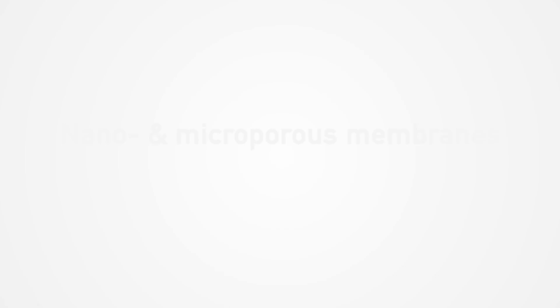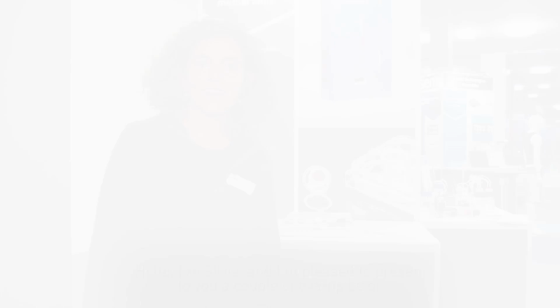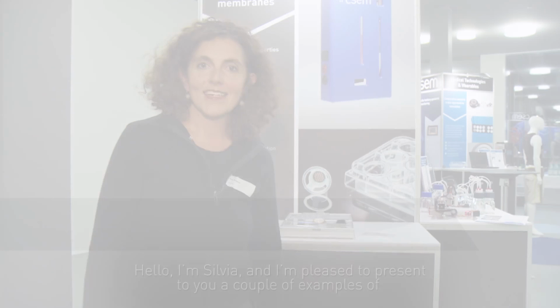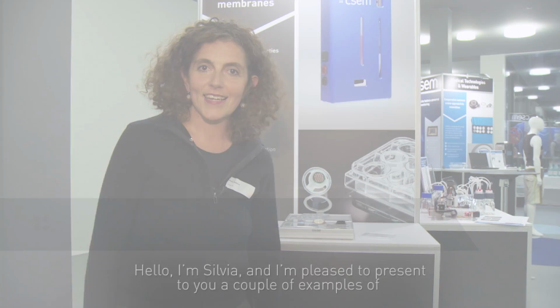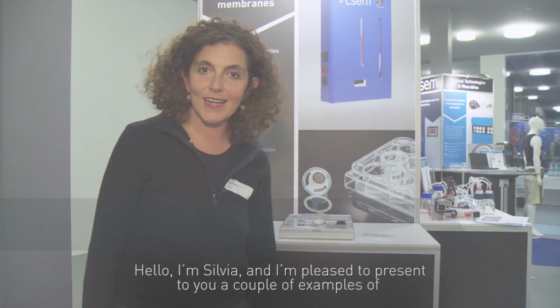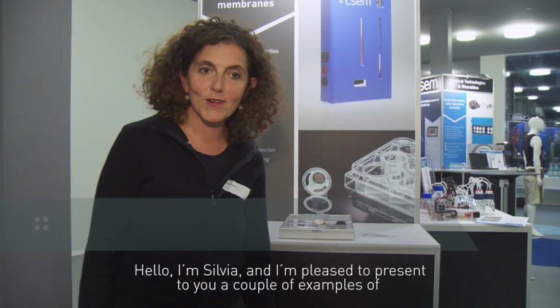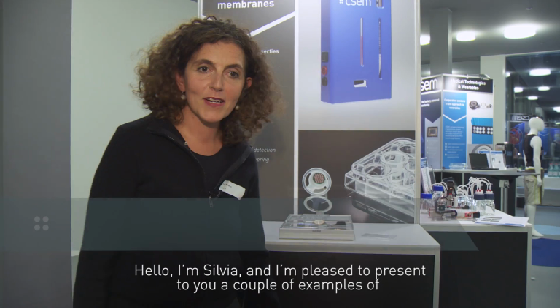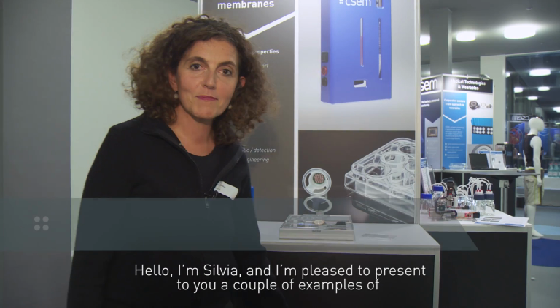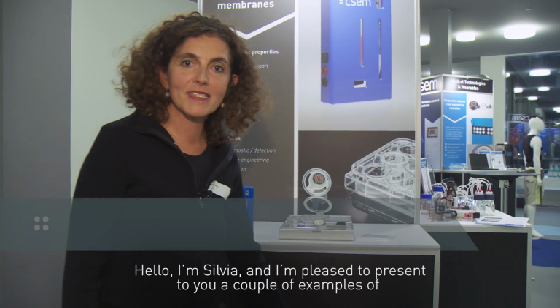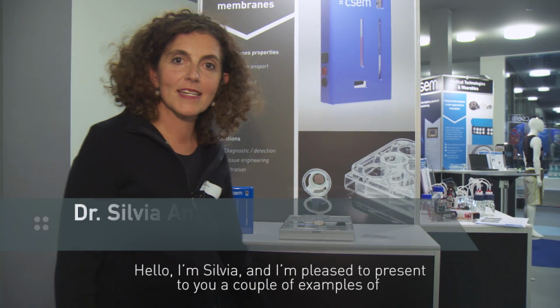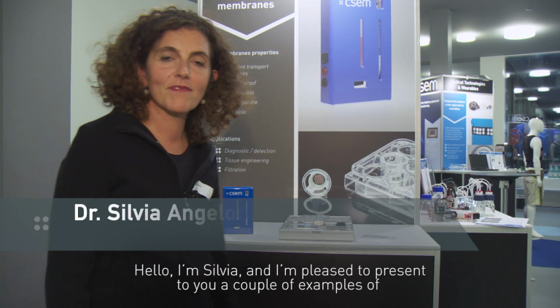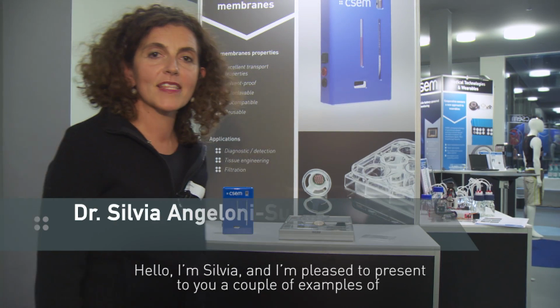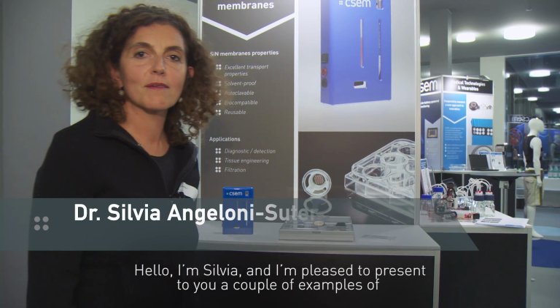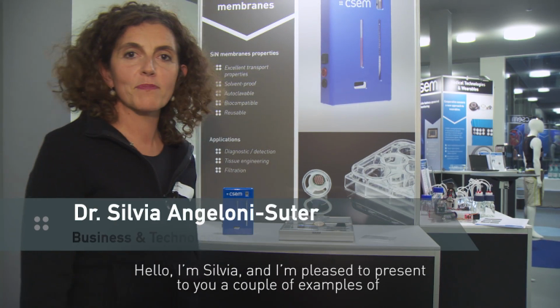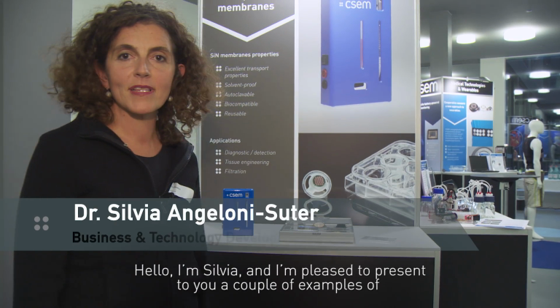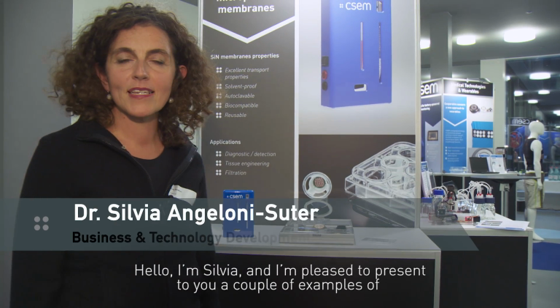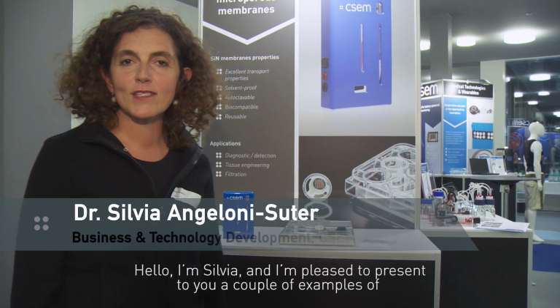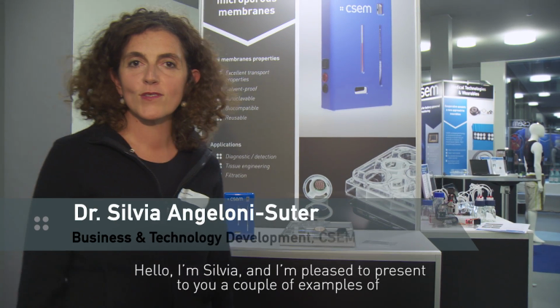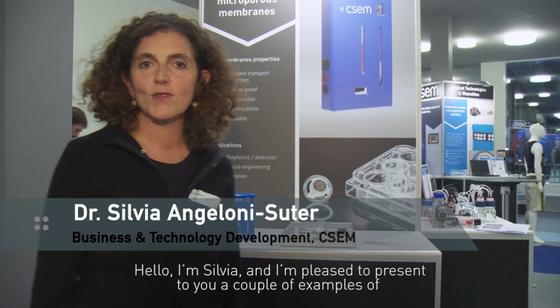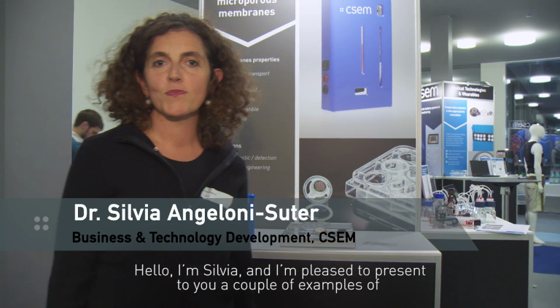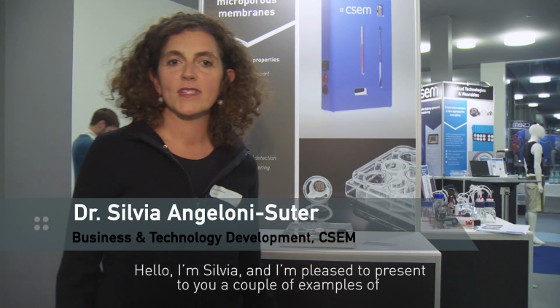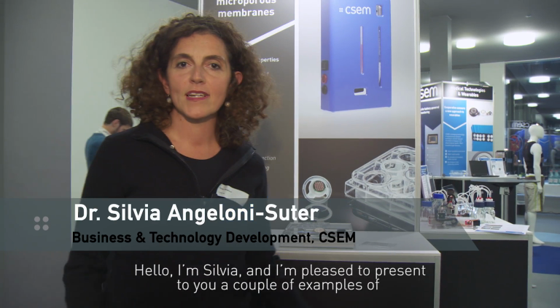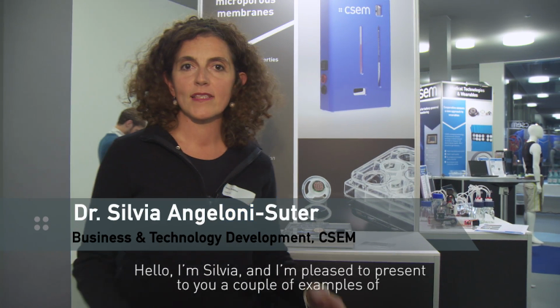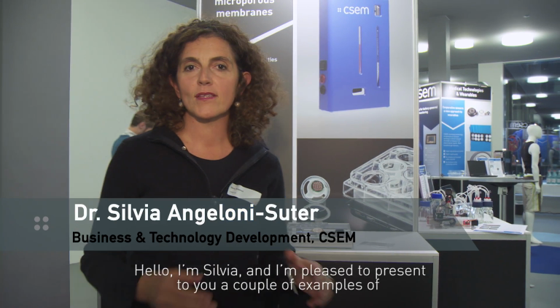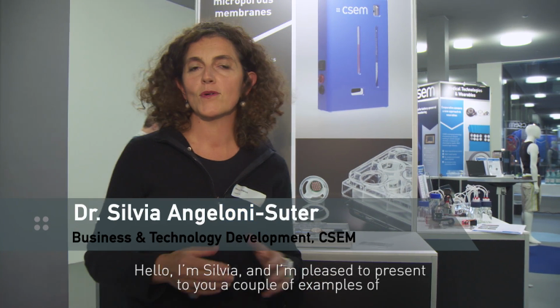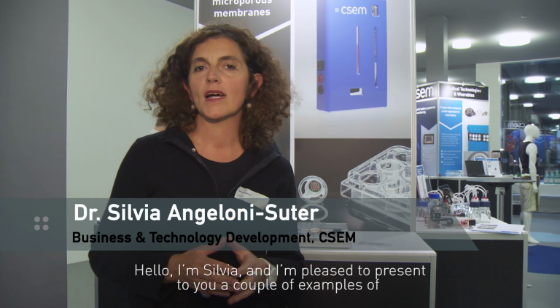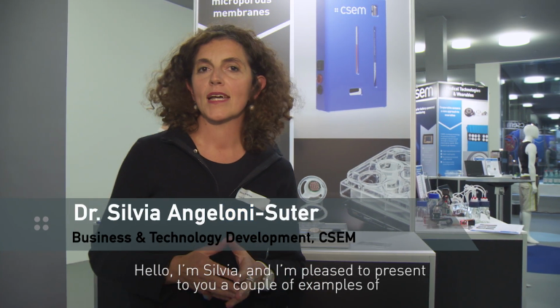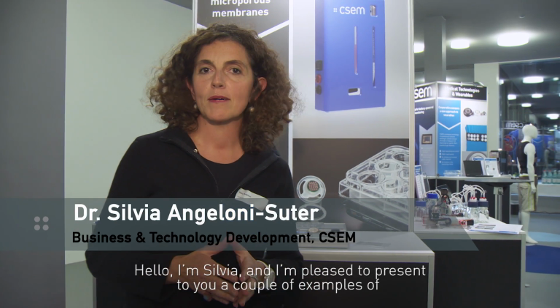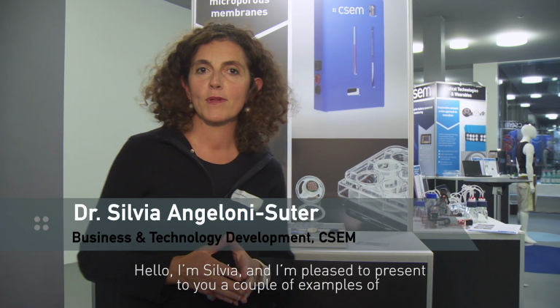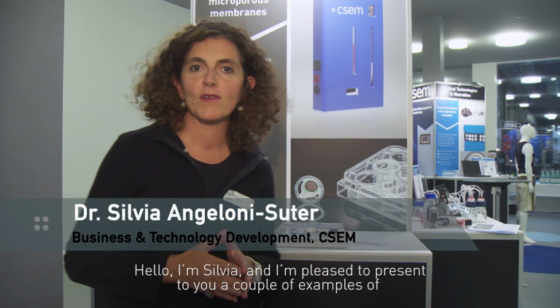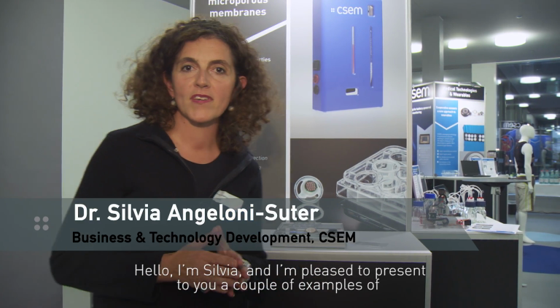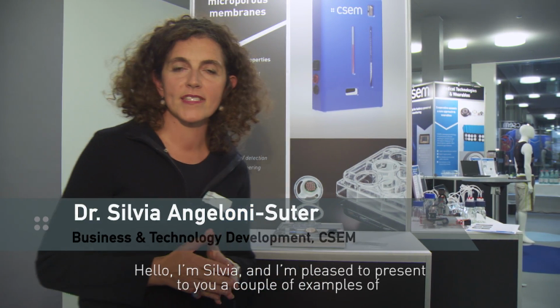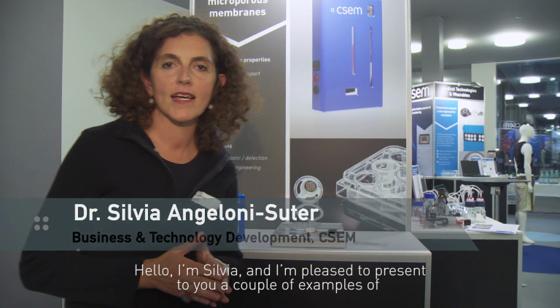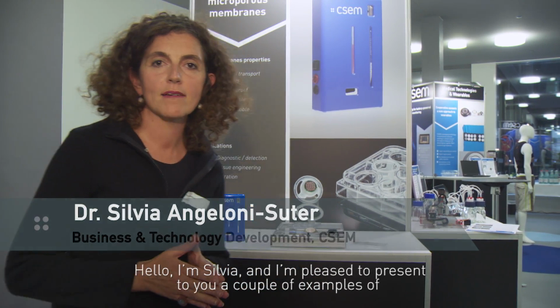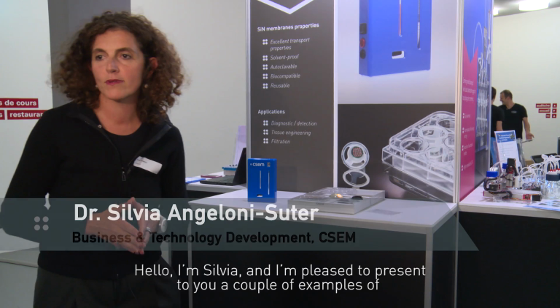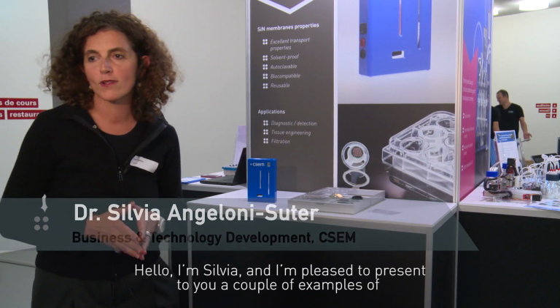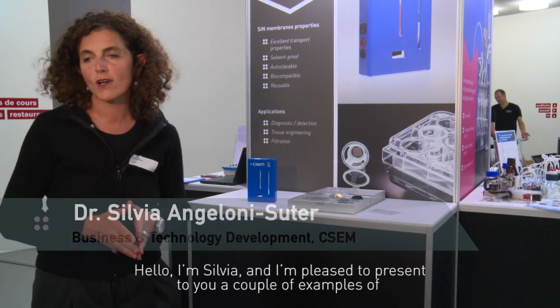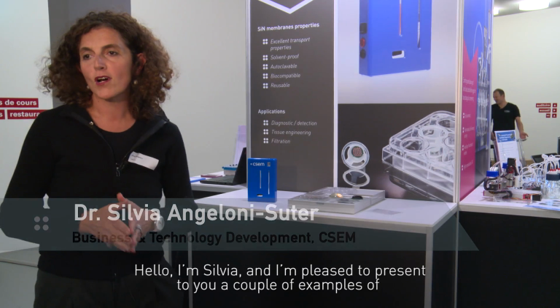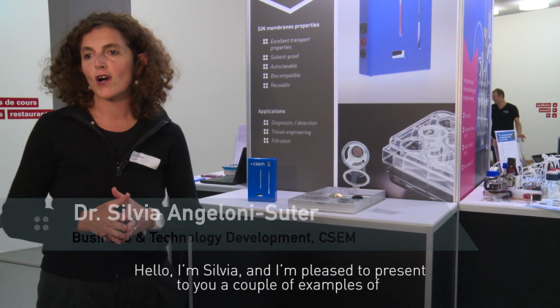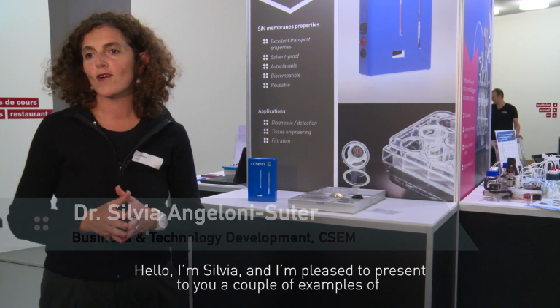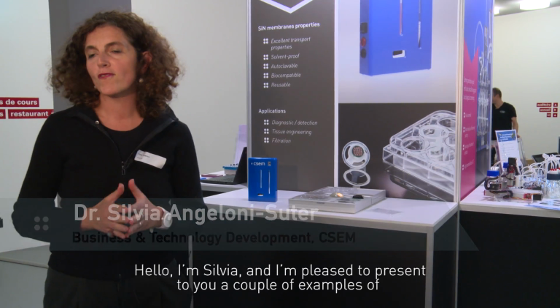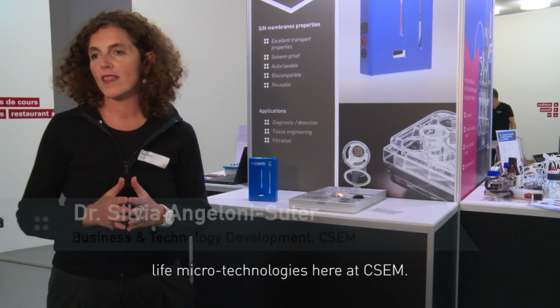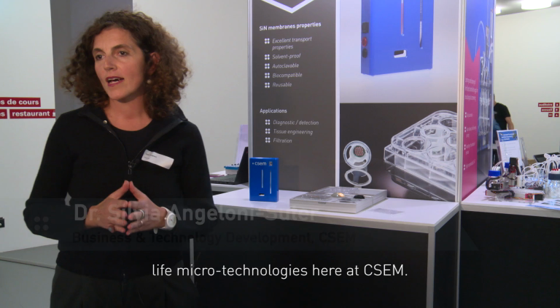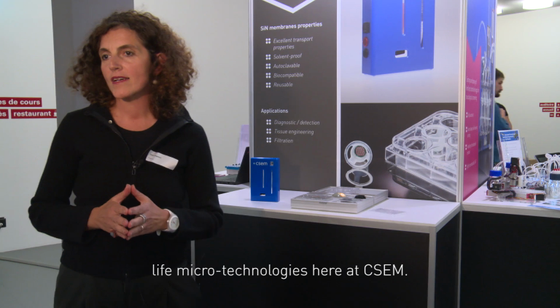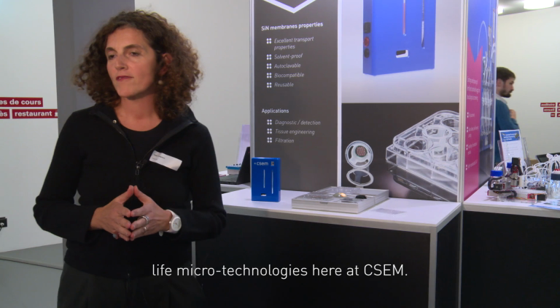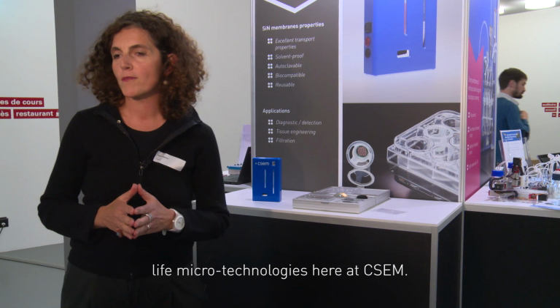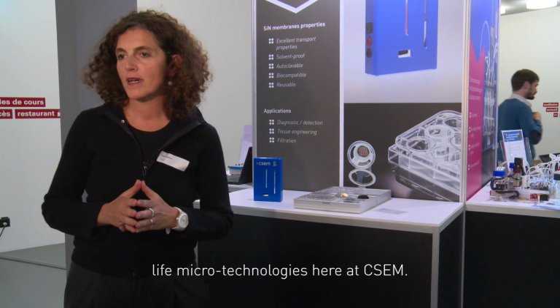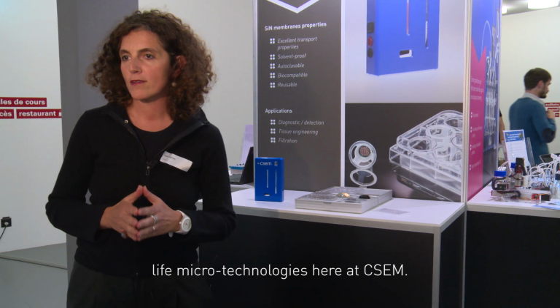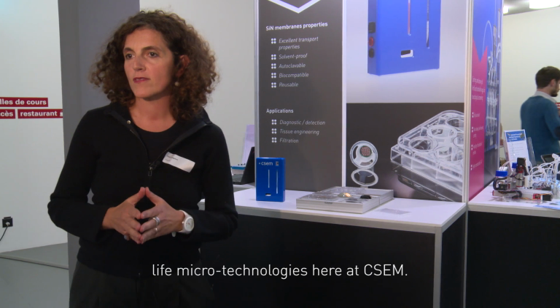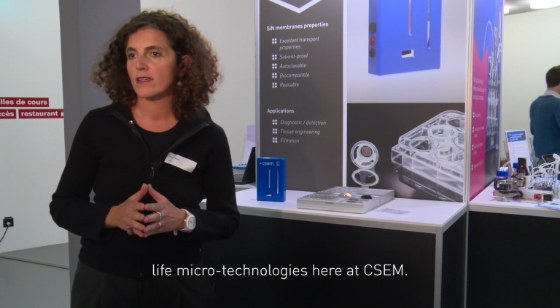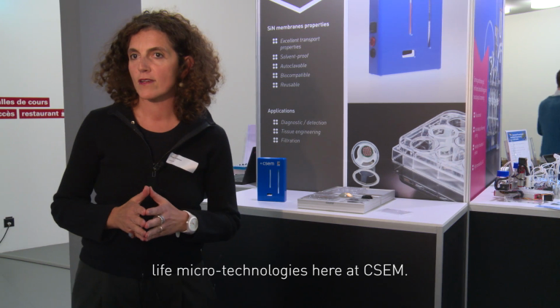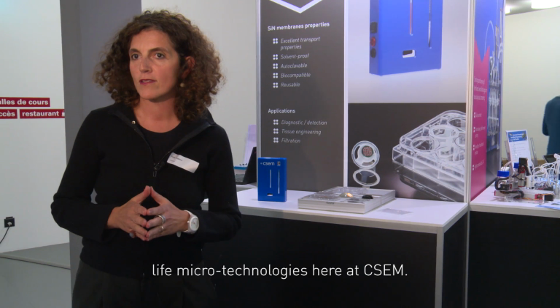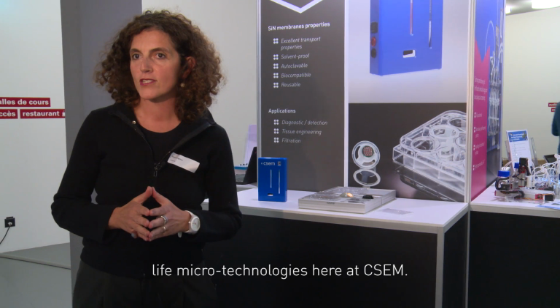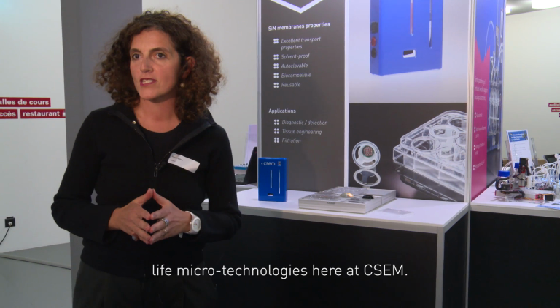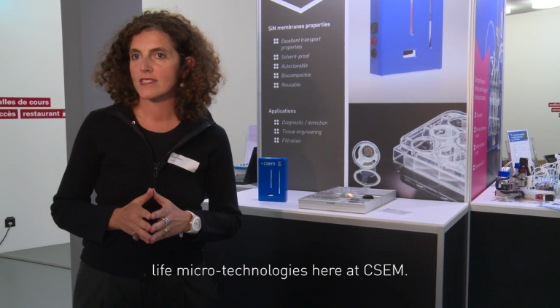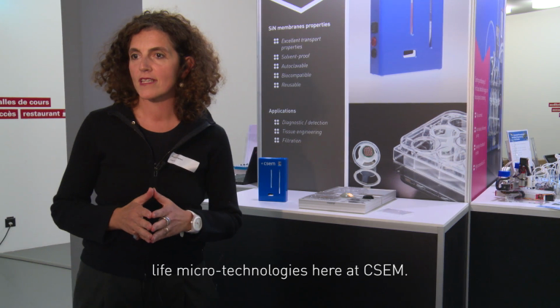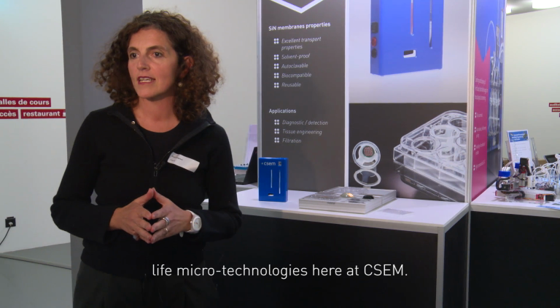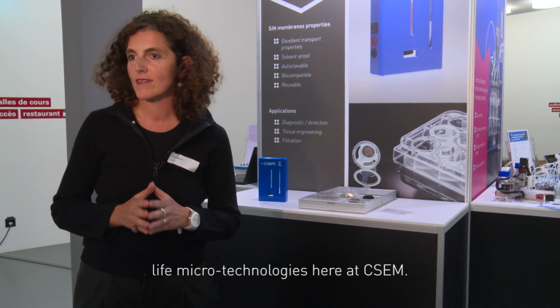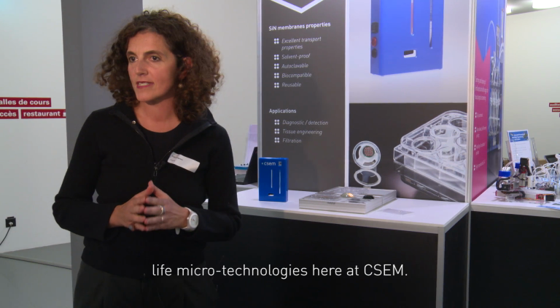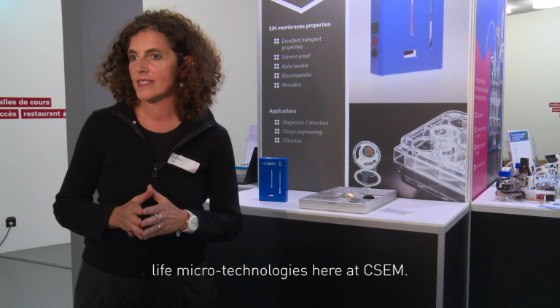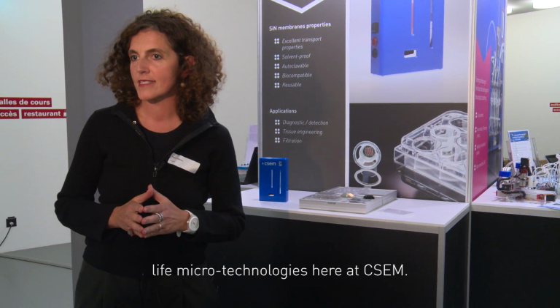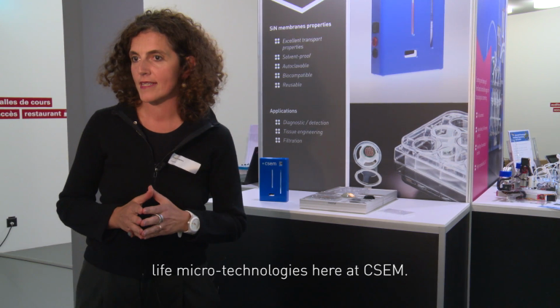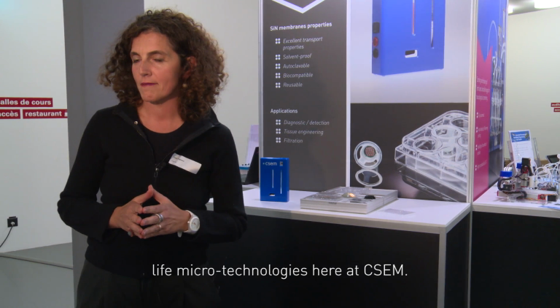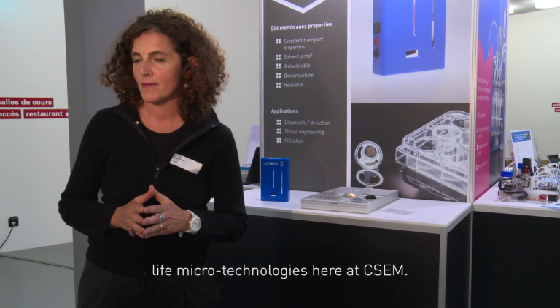Hello, I'm Sylvia and I'm pleased to present to you a couple of examples of live macro technologies here at CSEM.